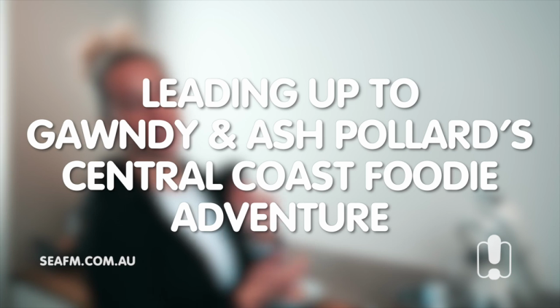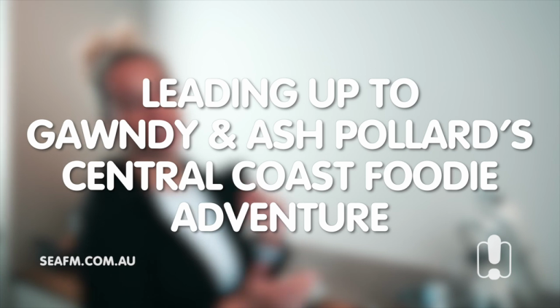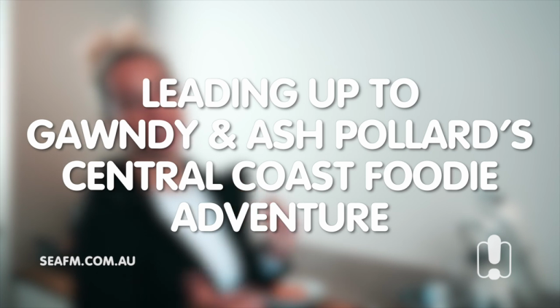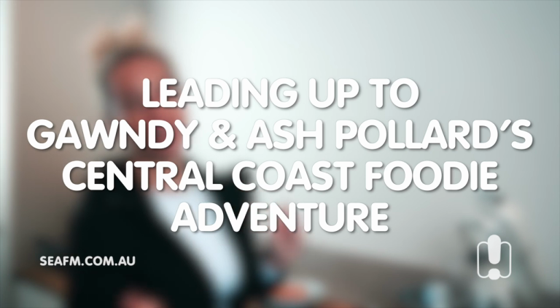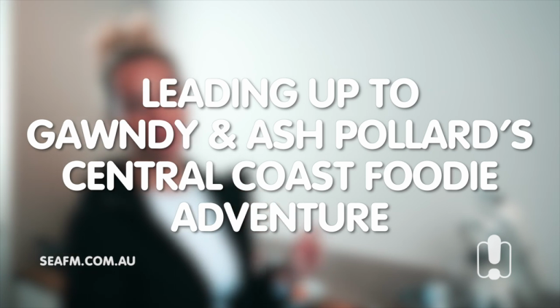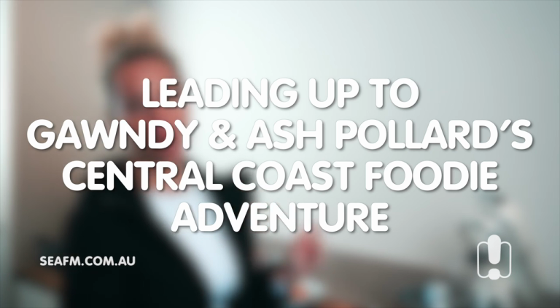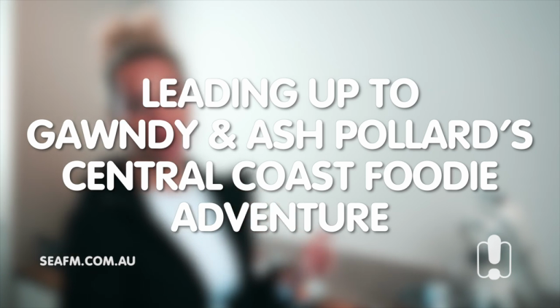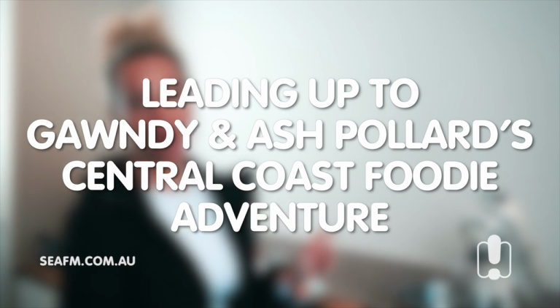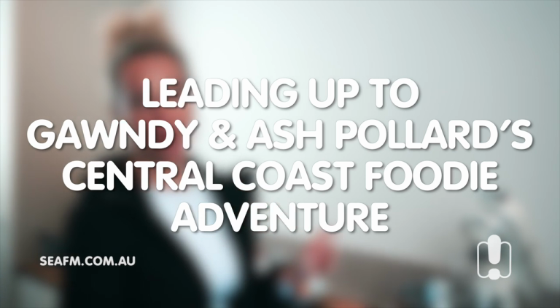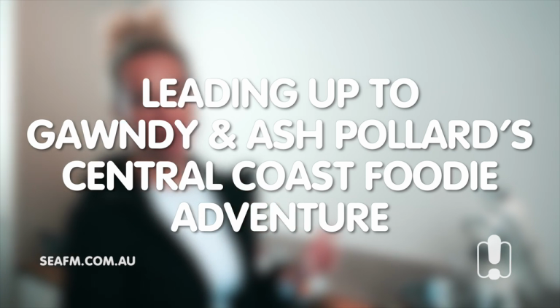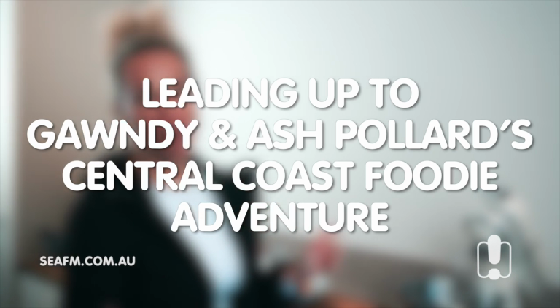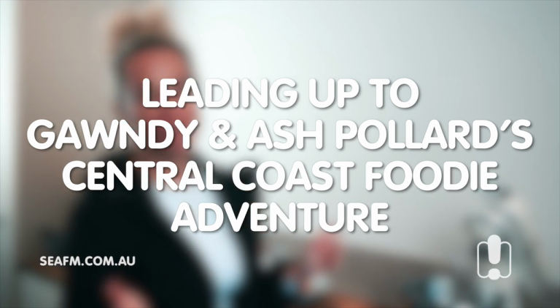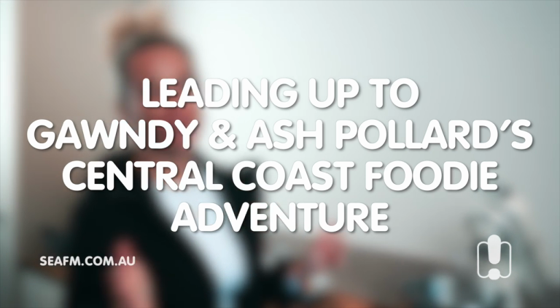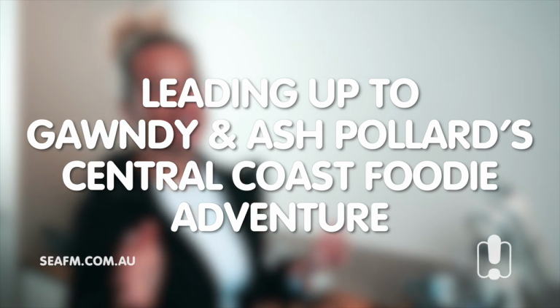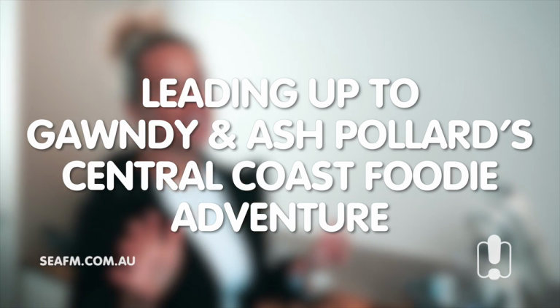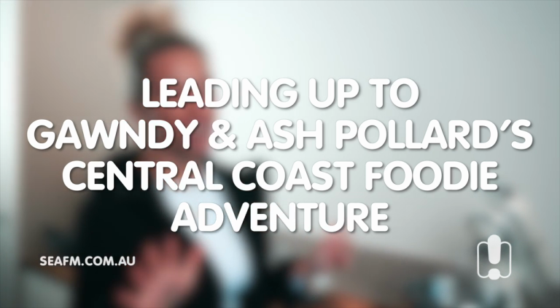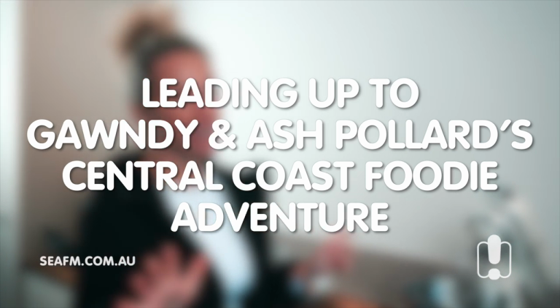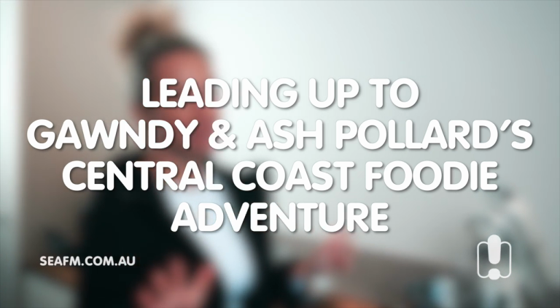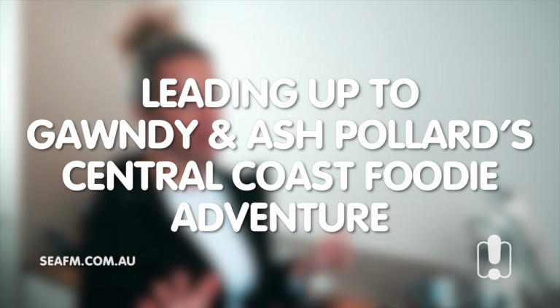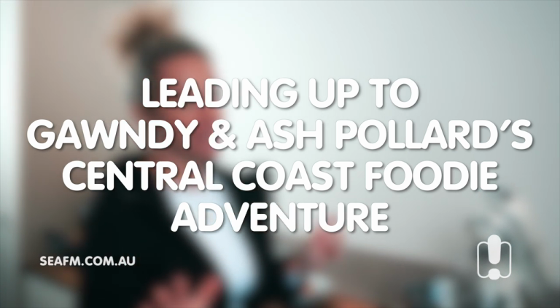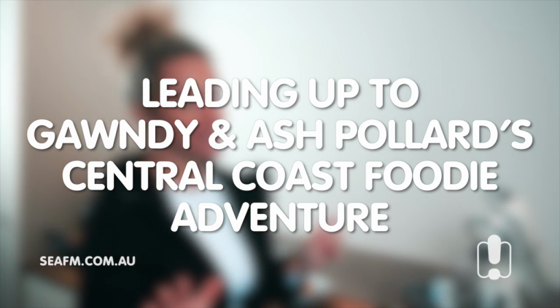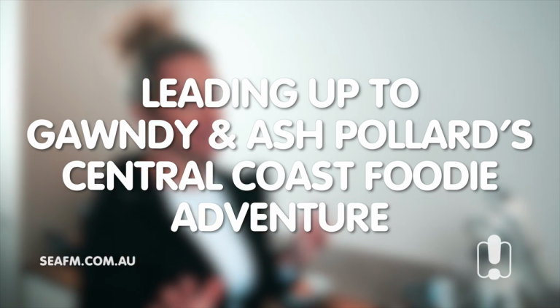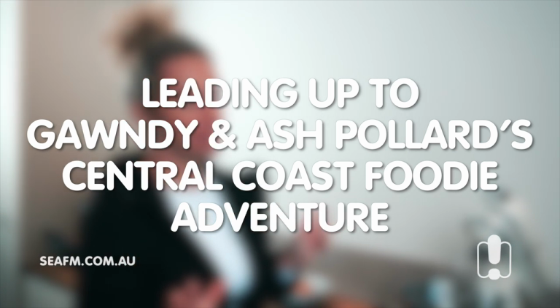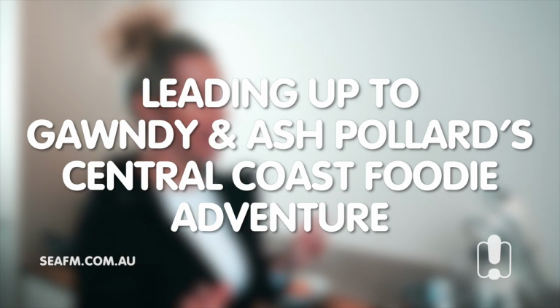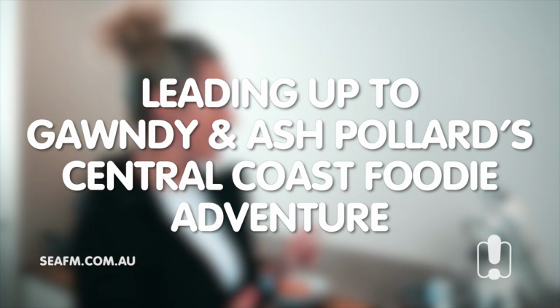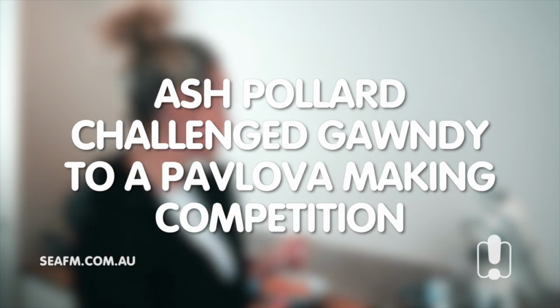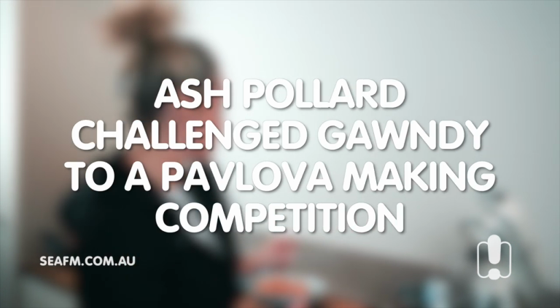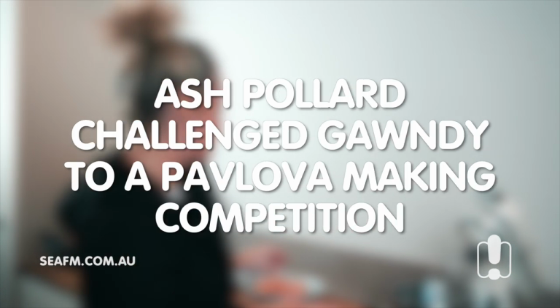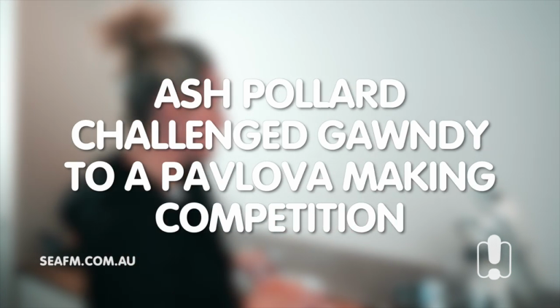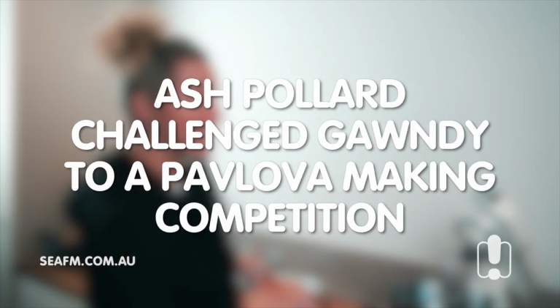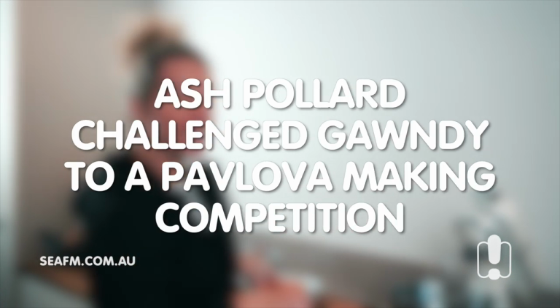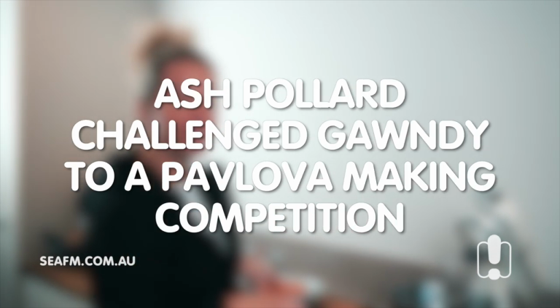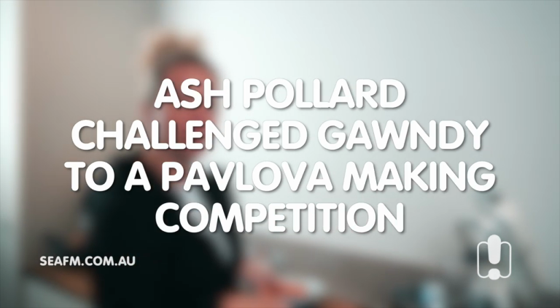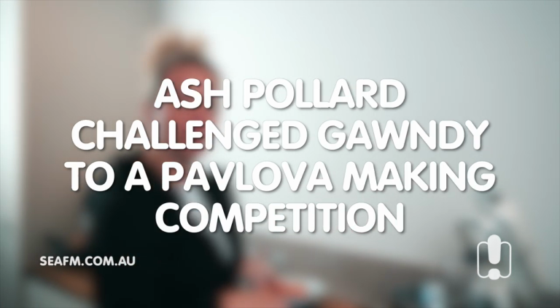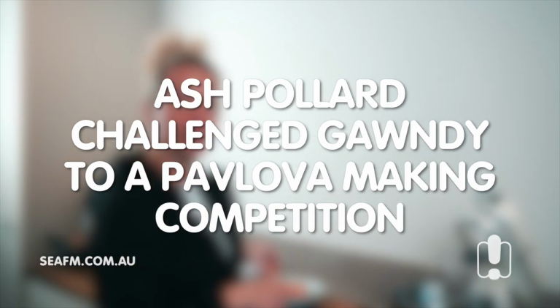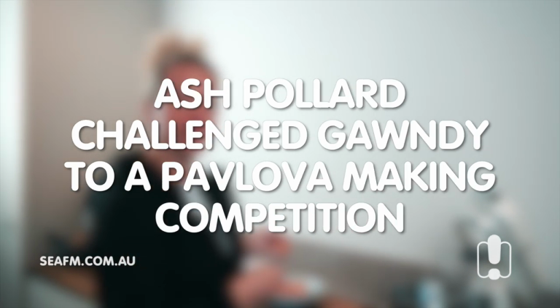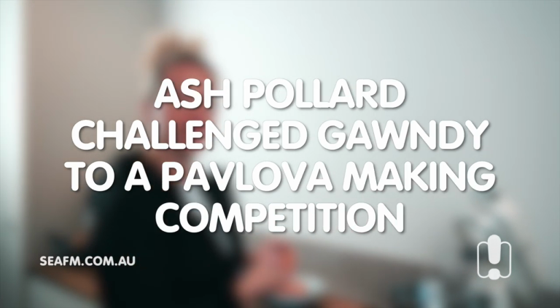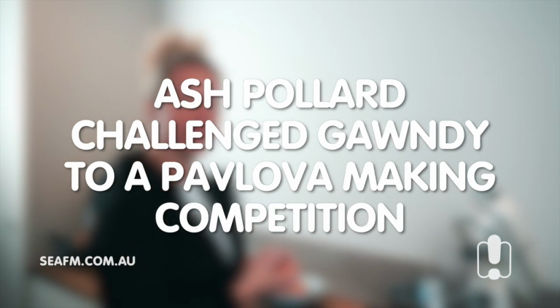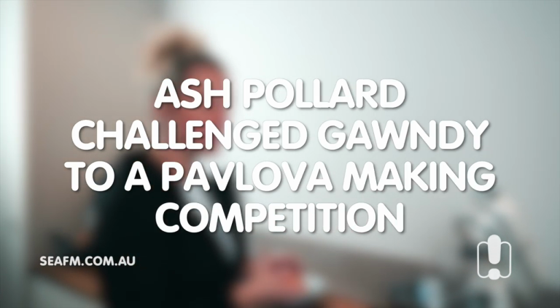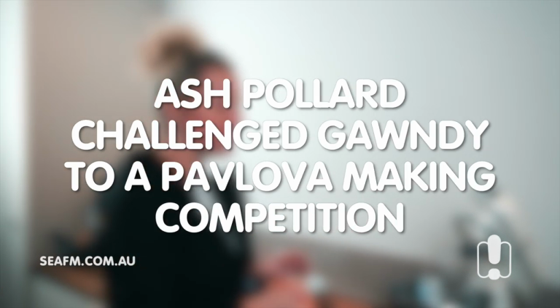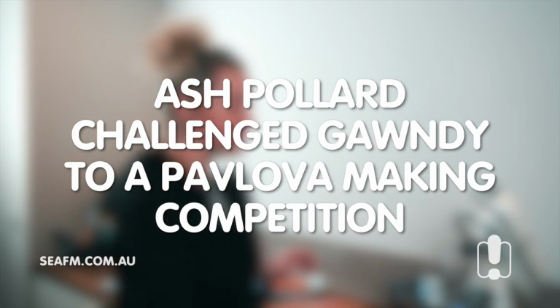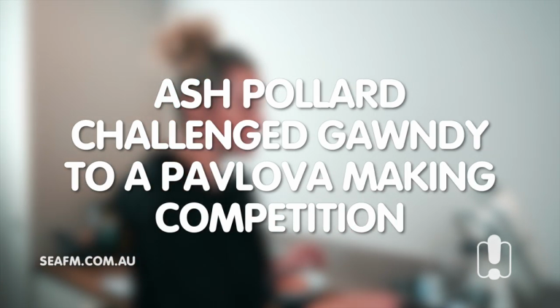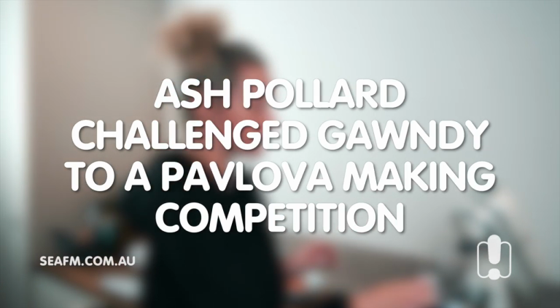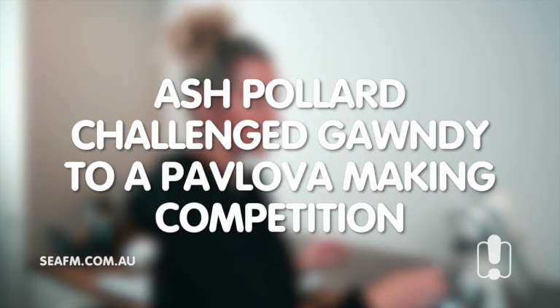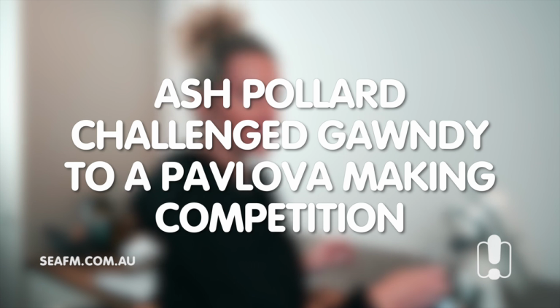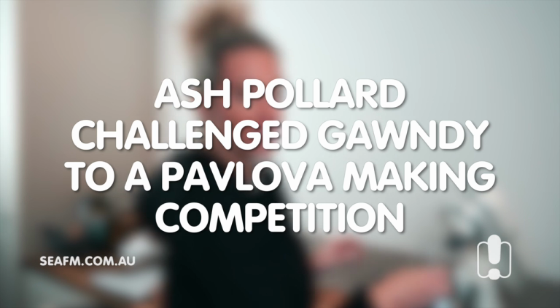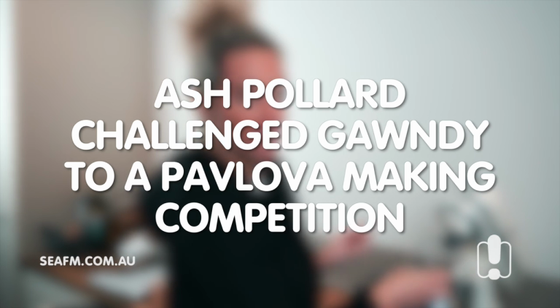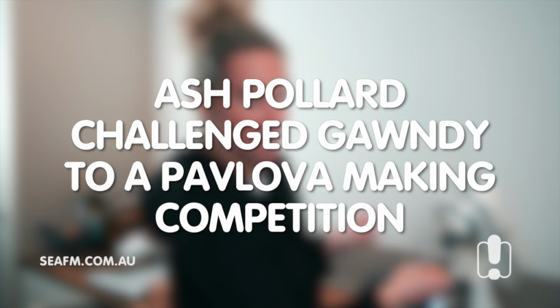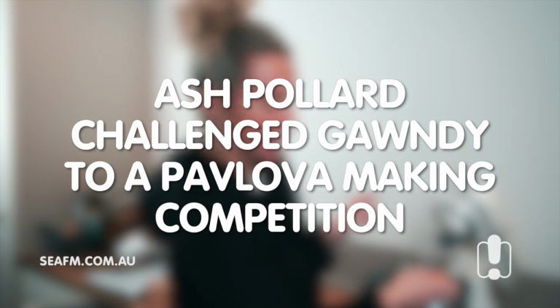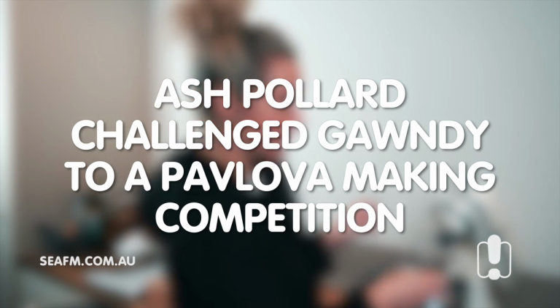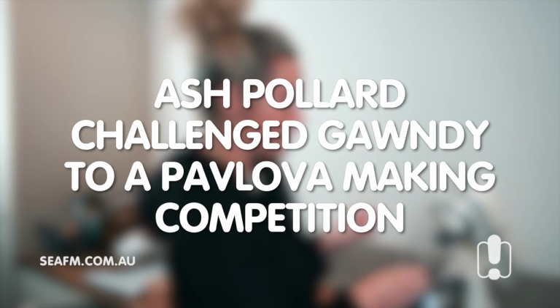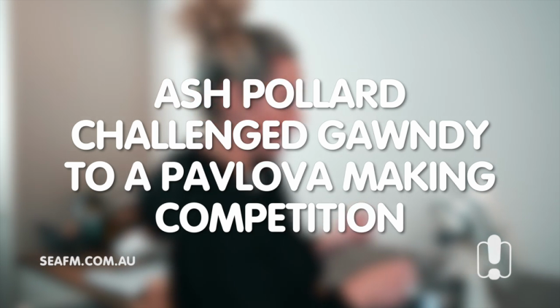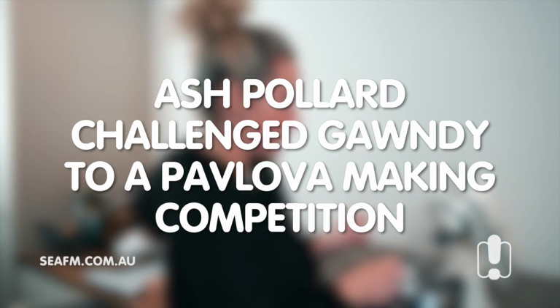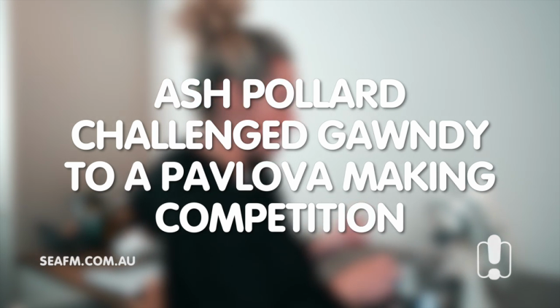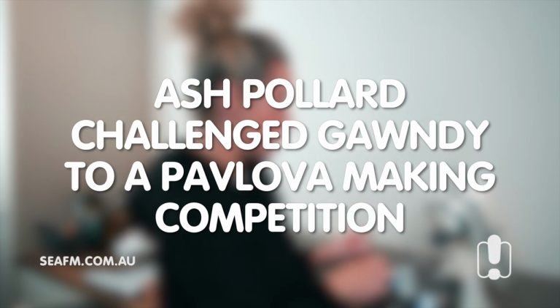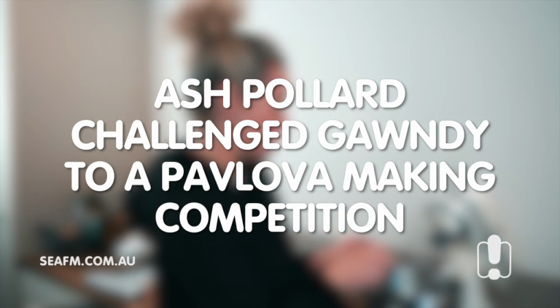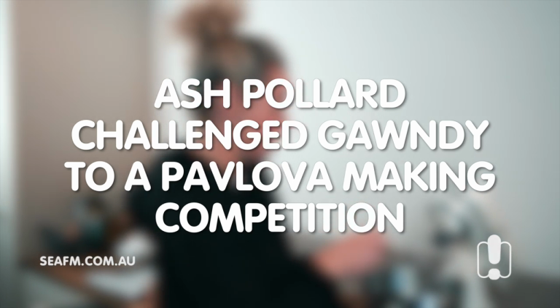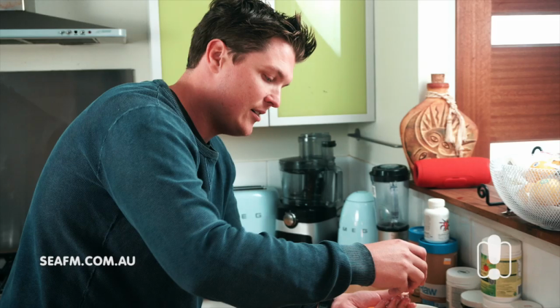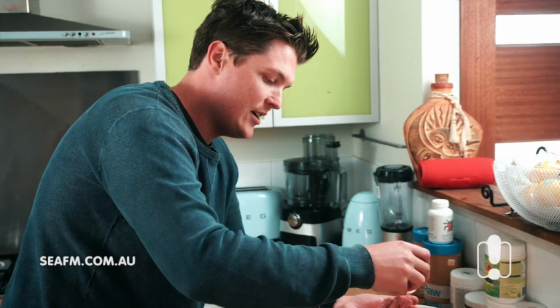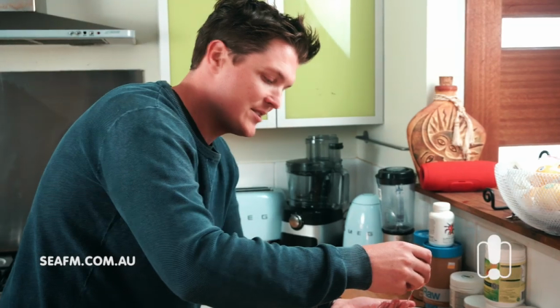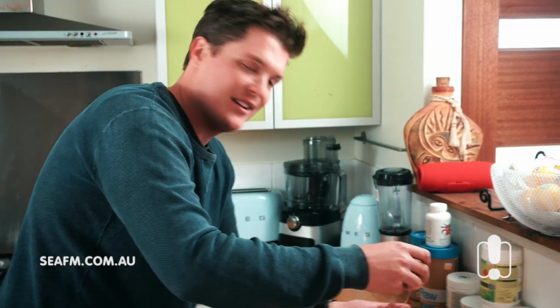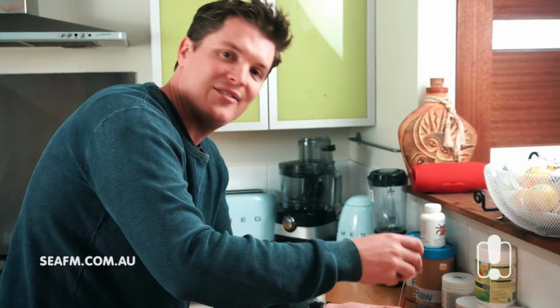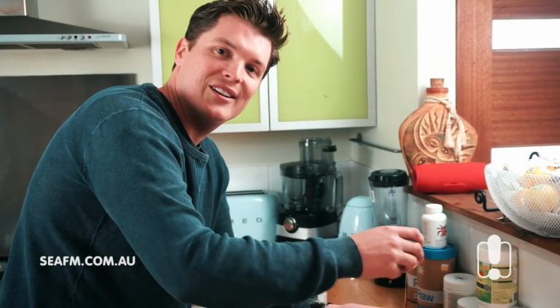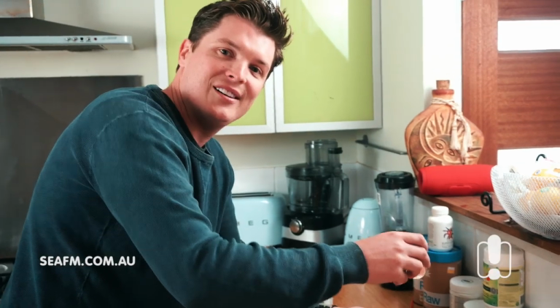Just FYI, I've only just mastered the pav, so if Gawndy can do it, he's a bloody magician. I just love it.